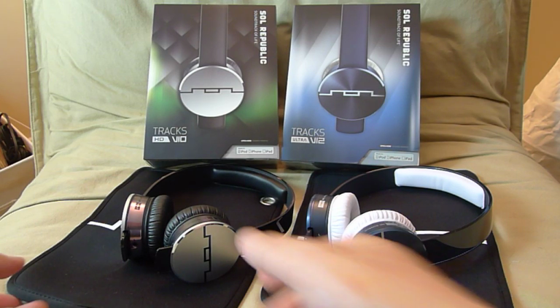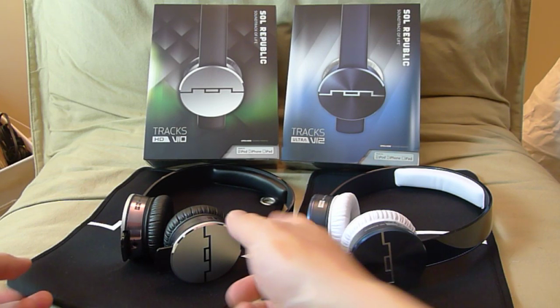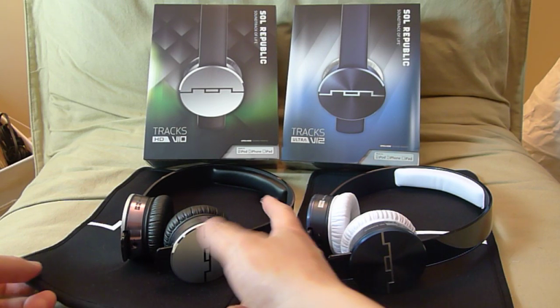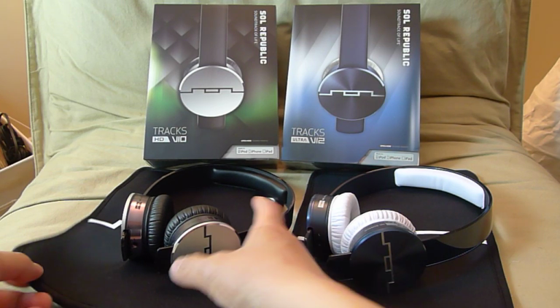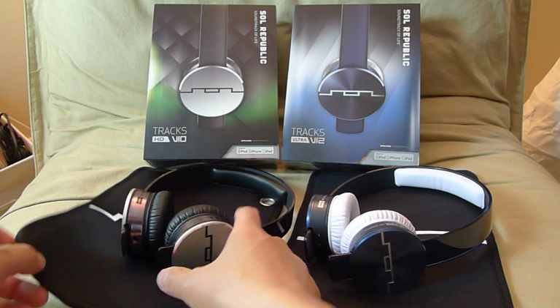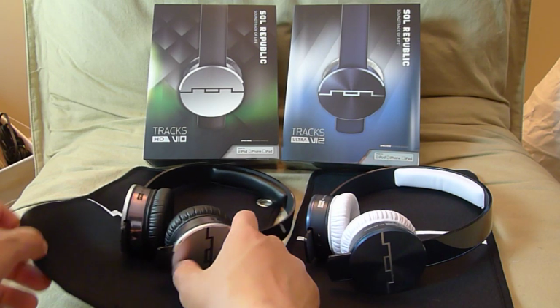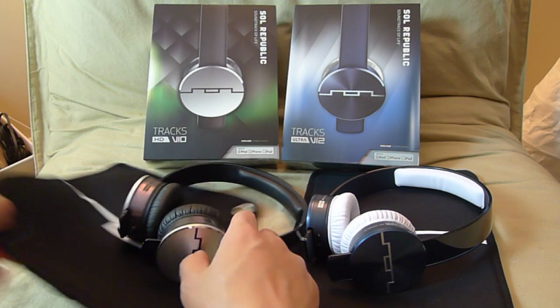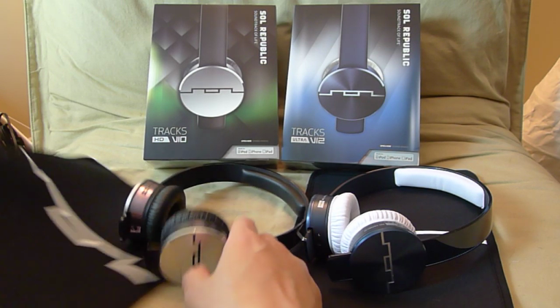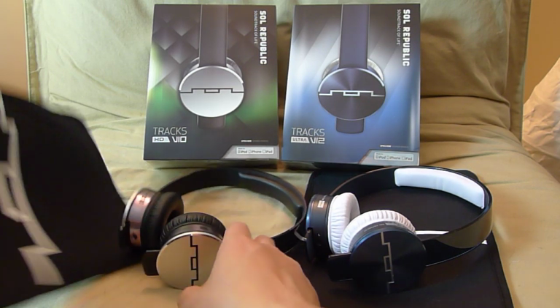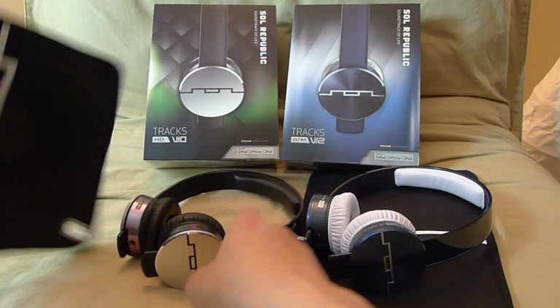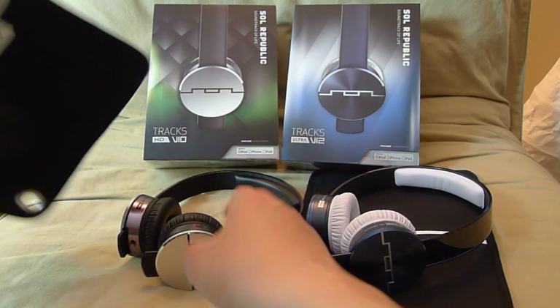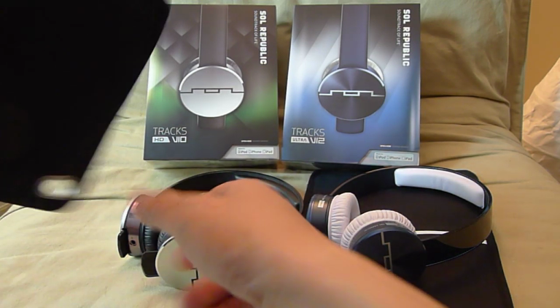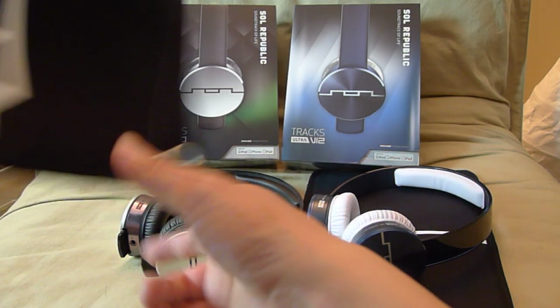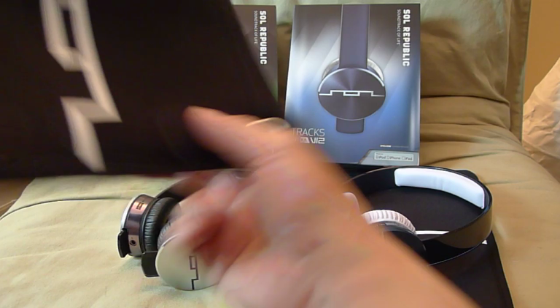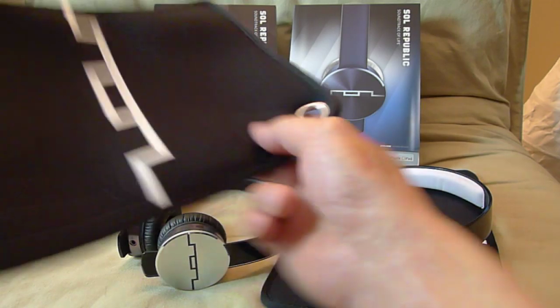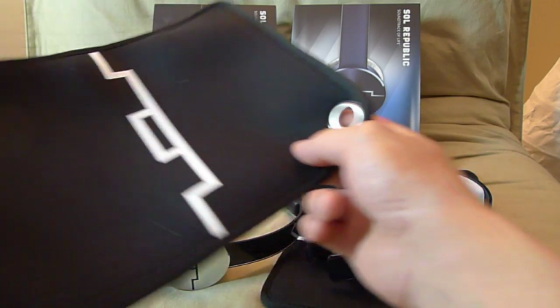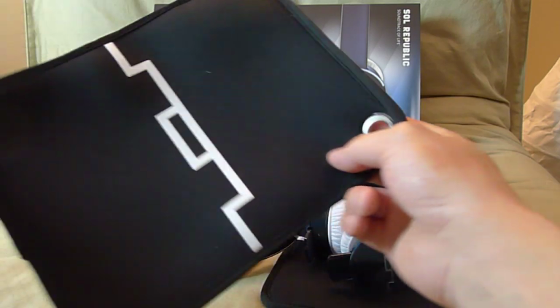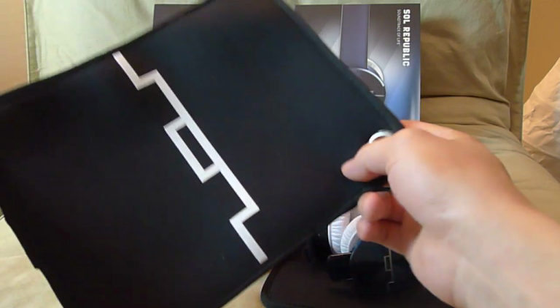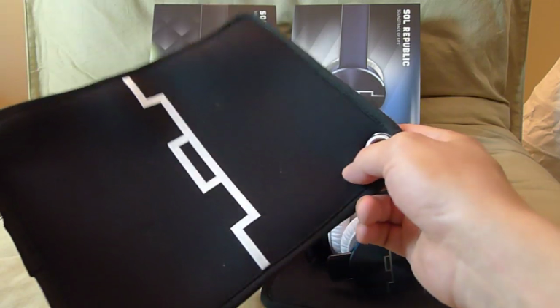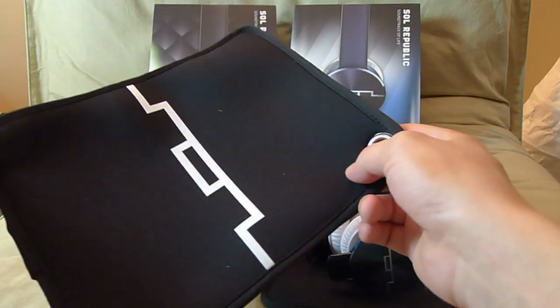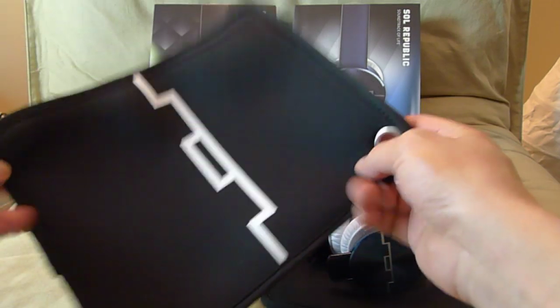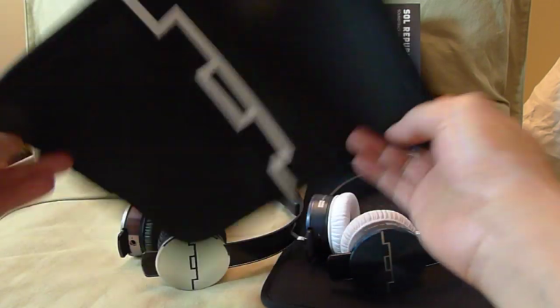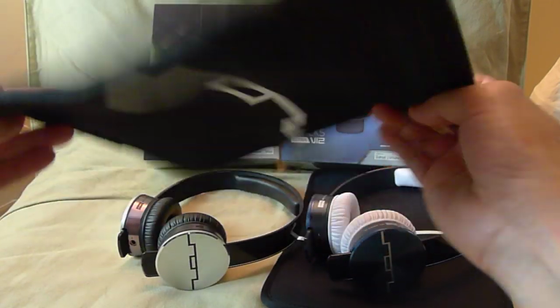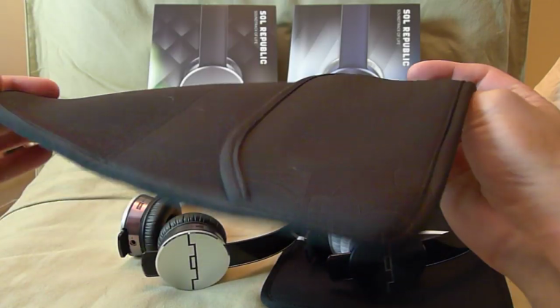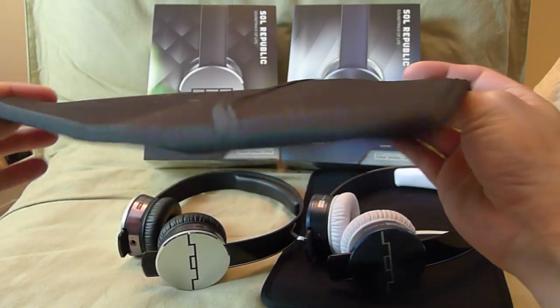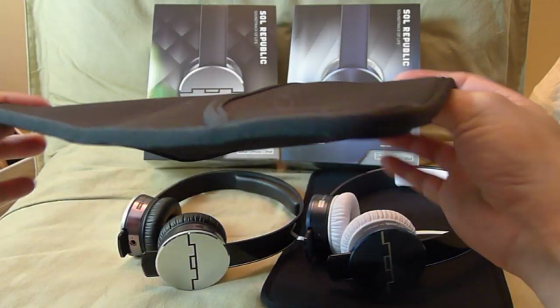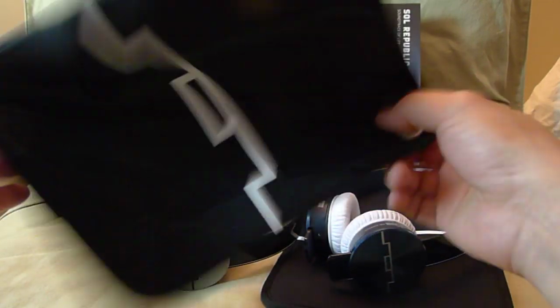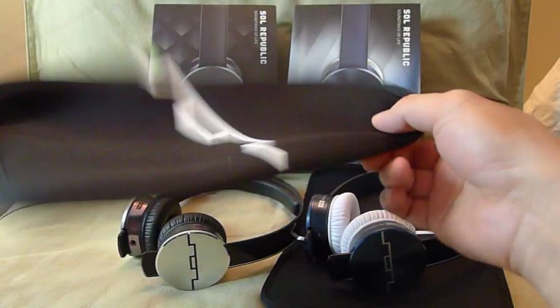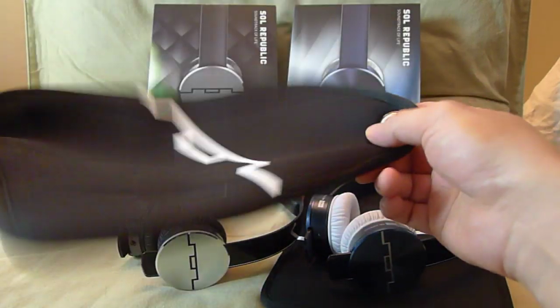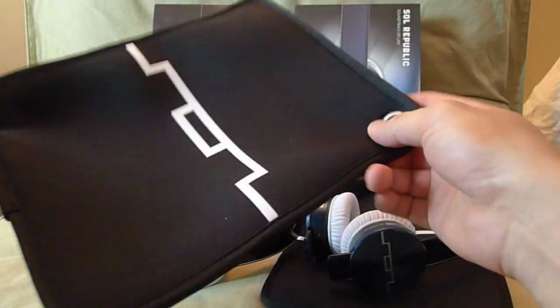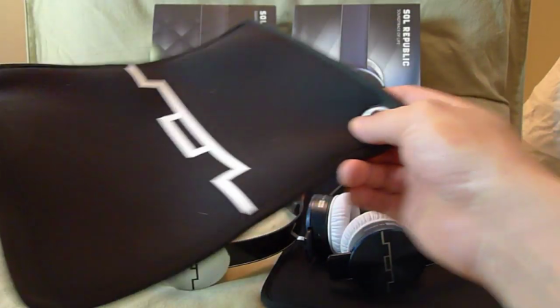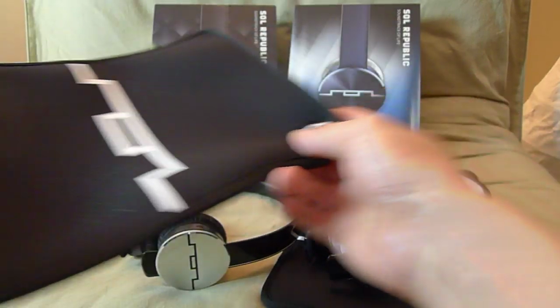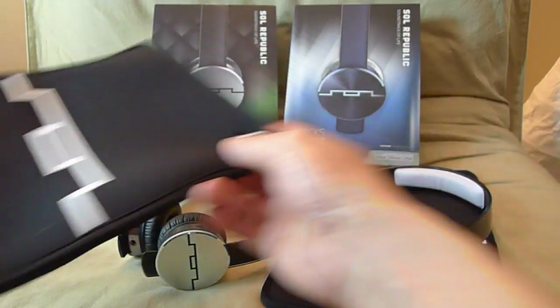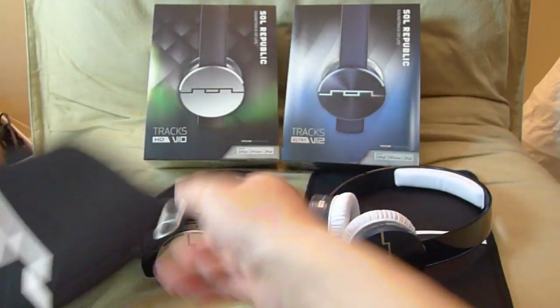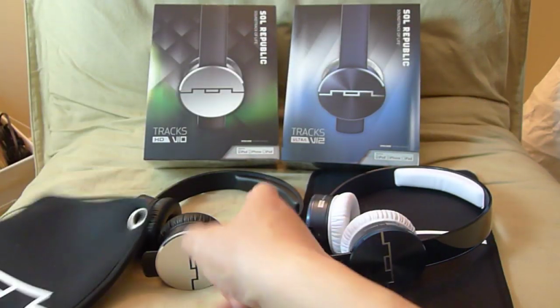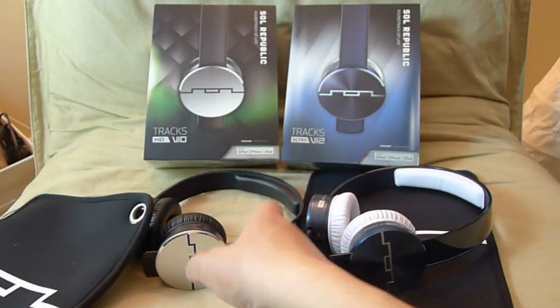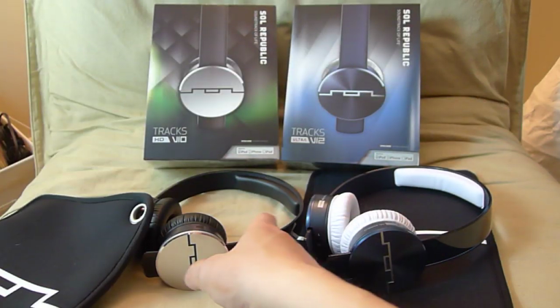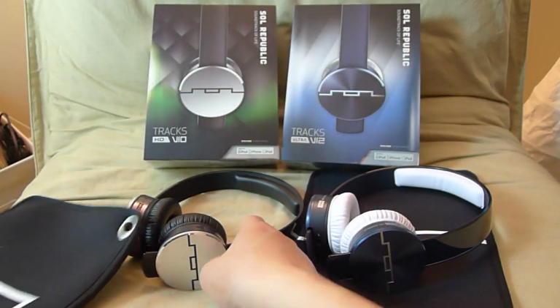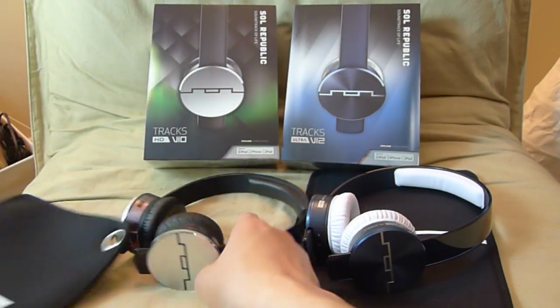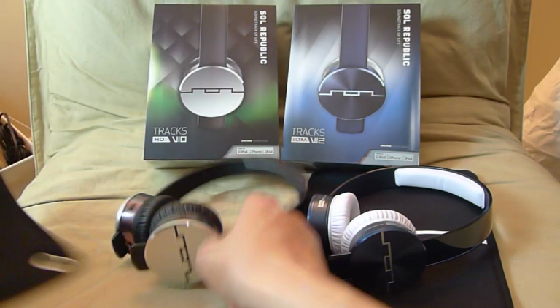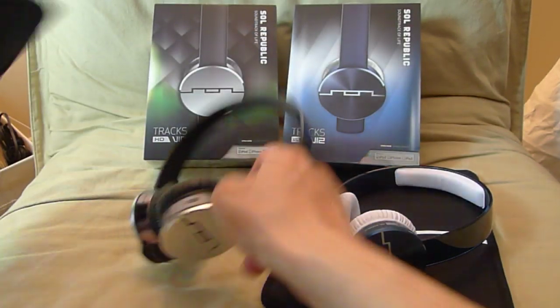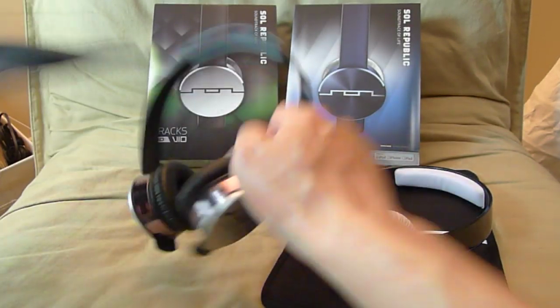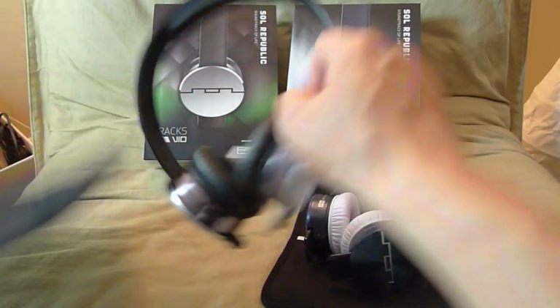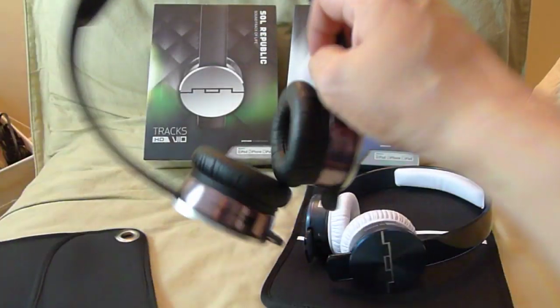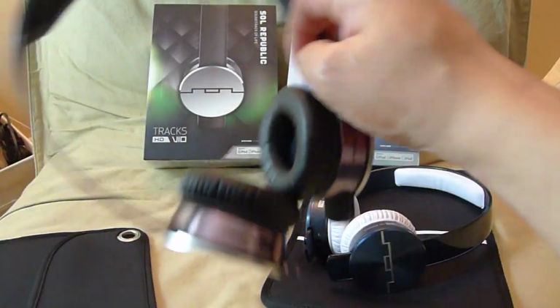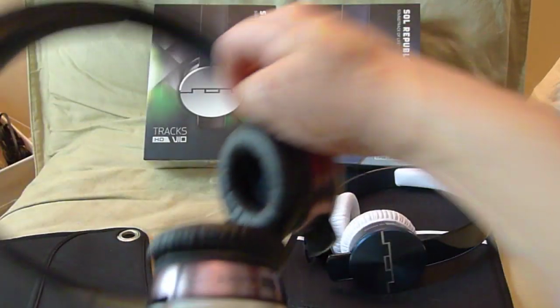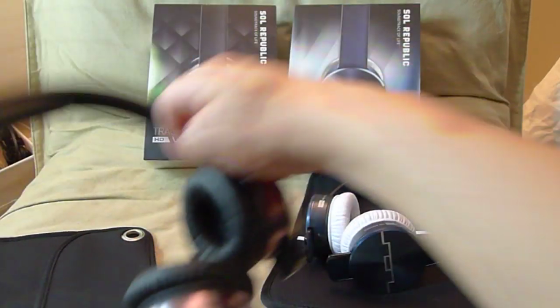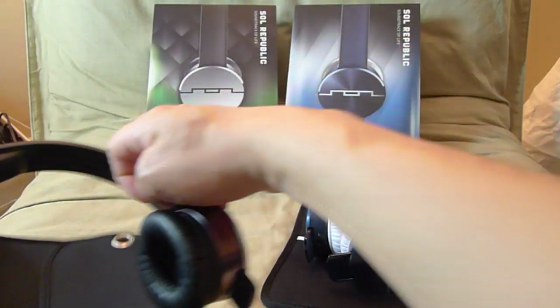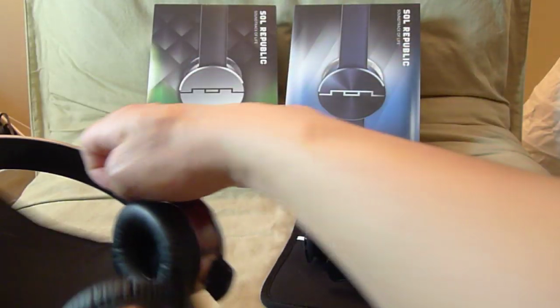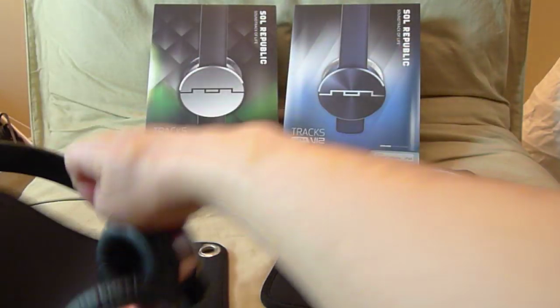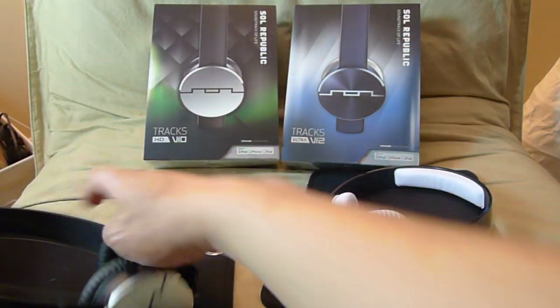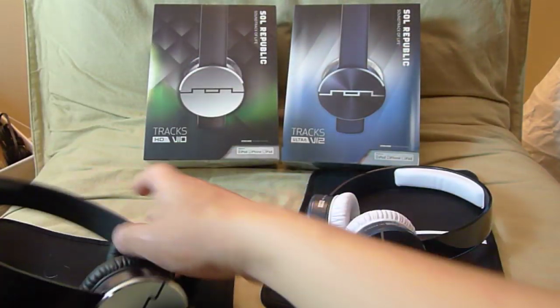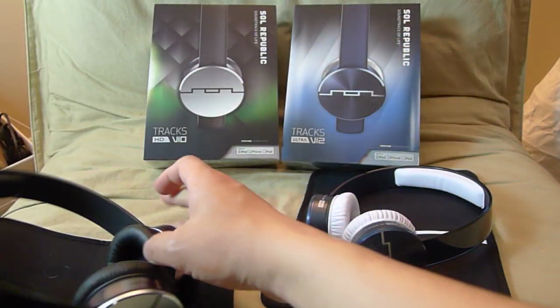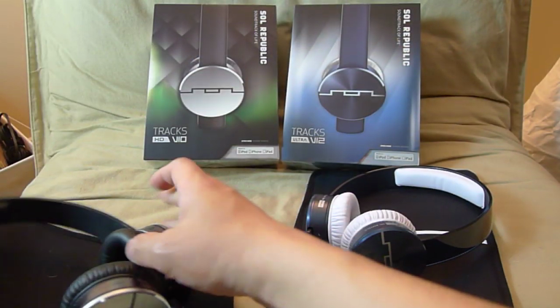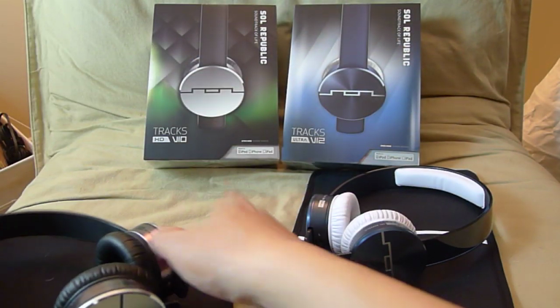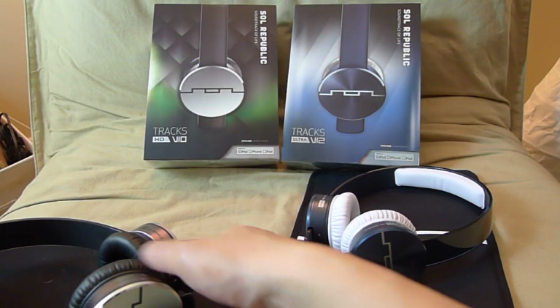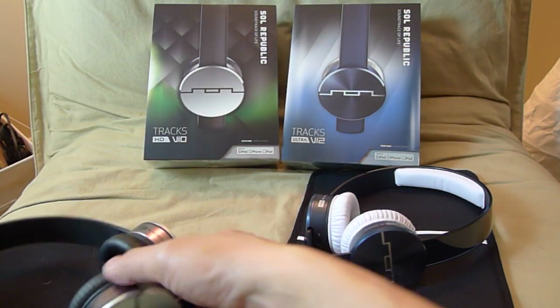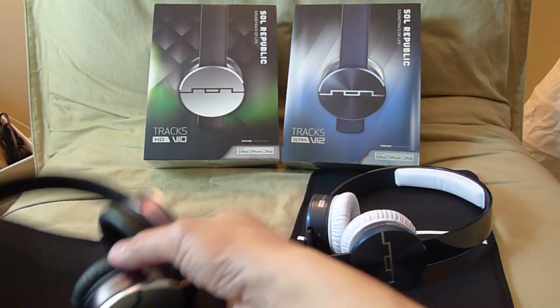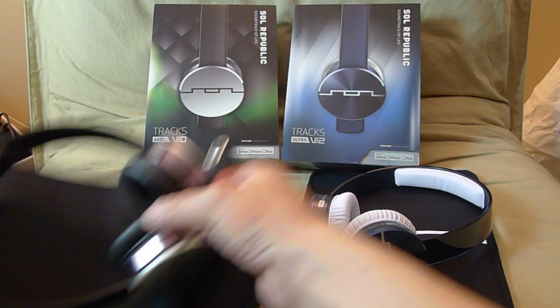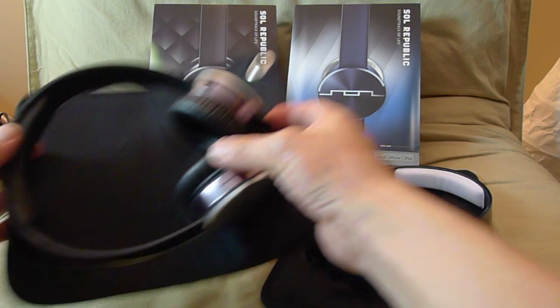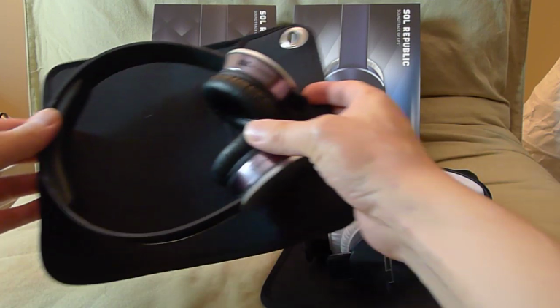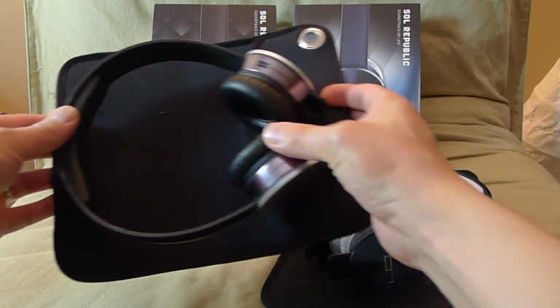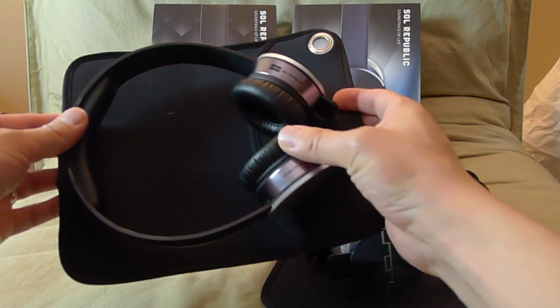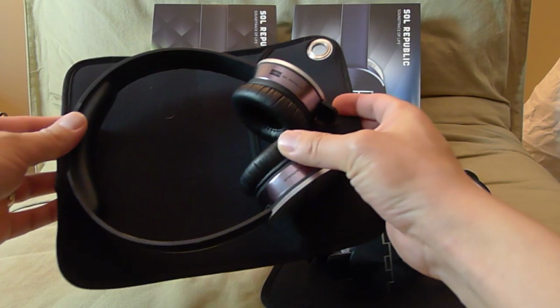They come with a carrying pouch. As you can see, nothing fancy — just slides your headphones right in and then you're off.